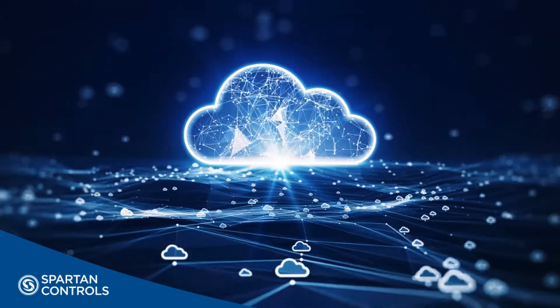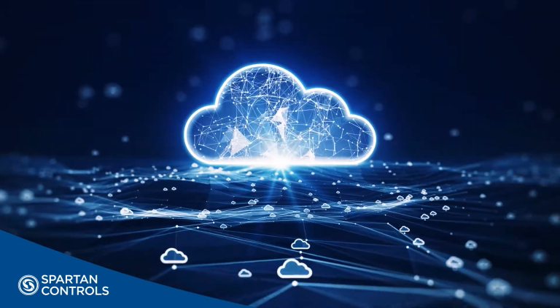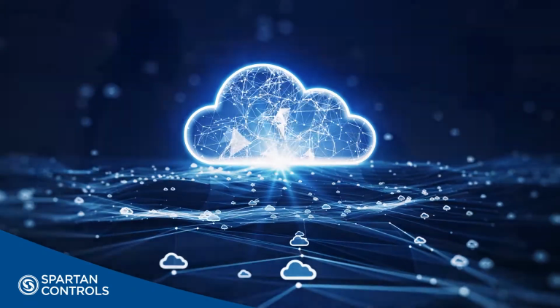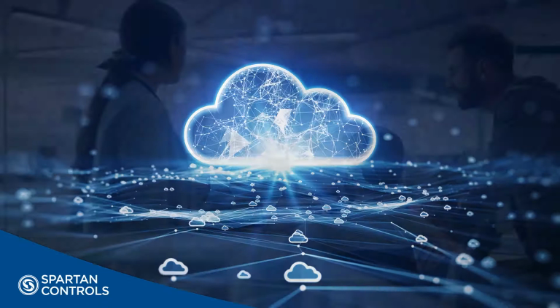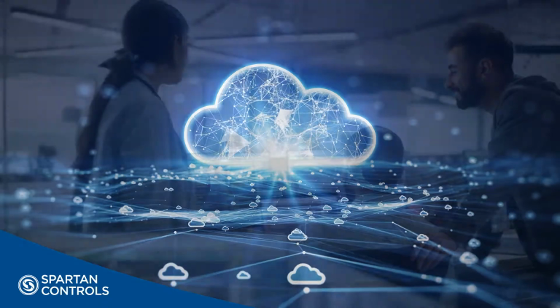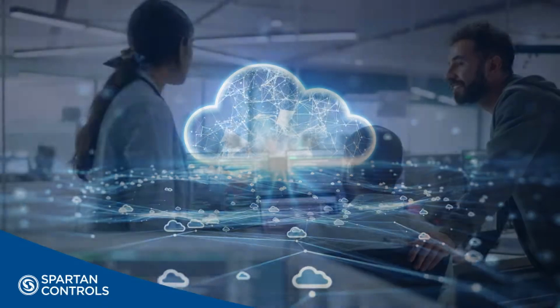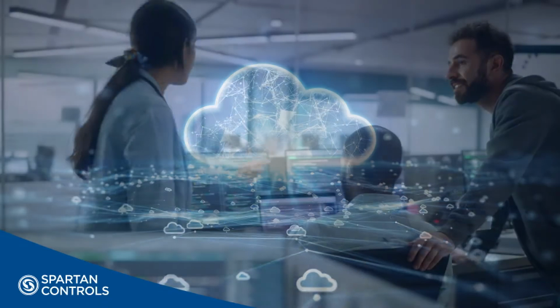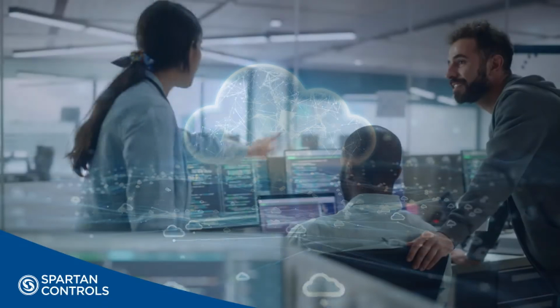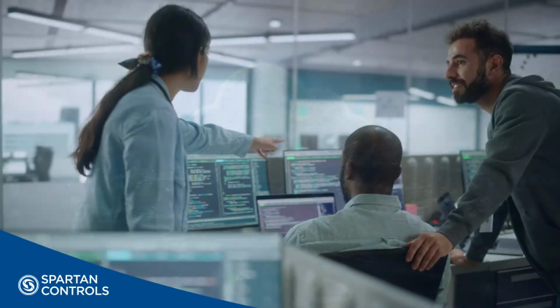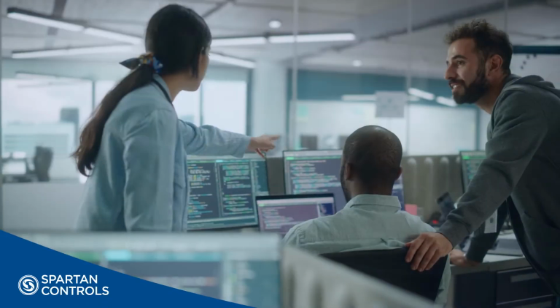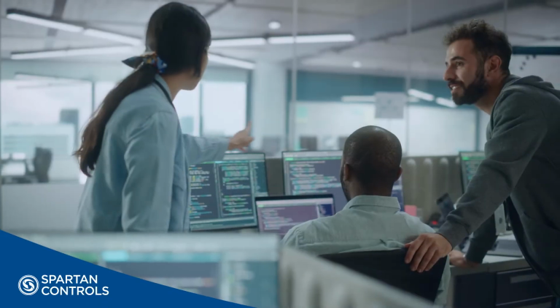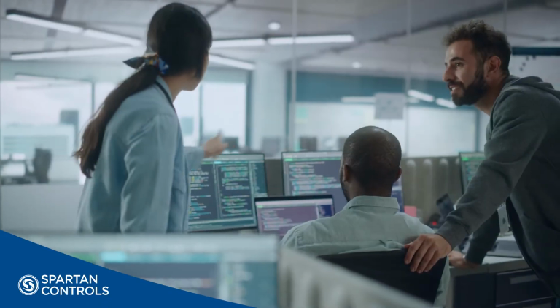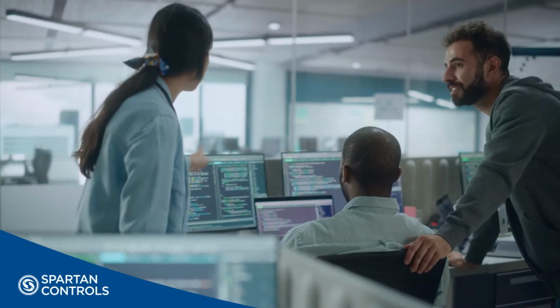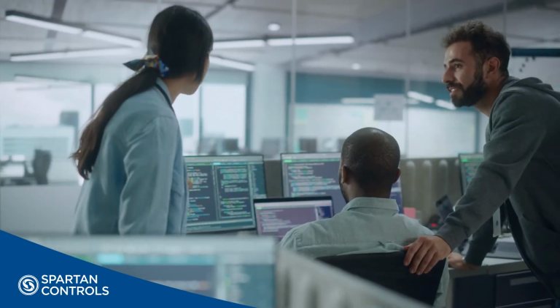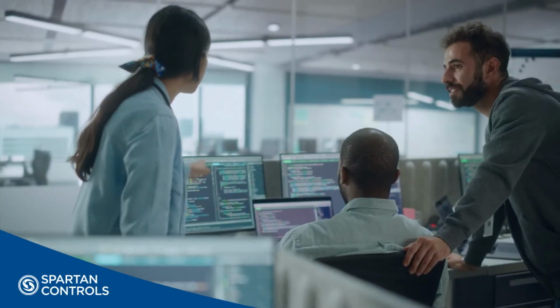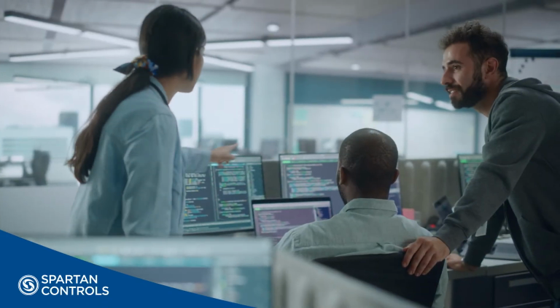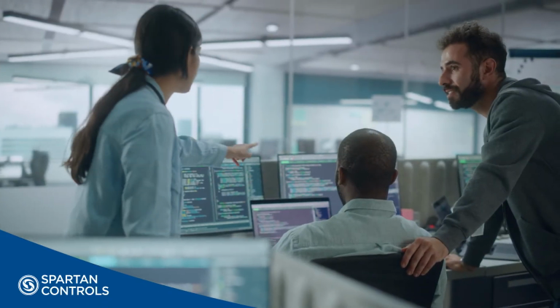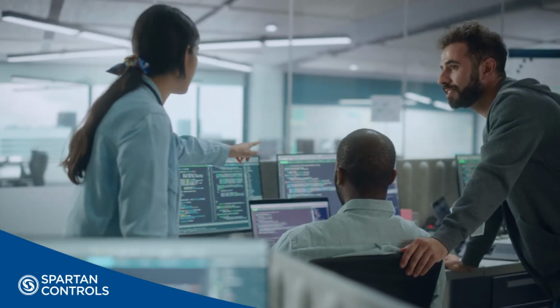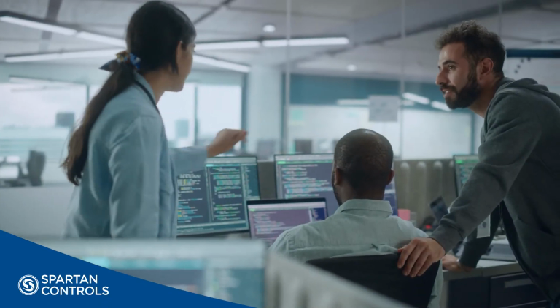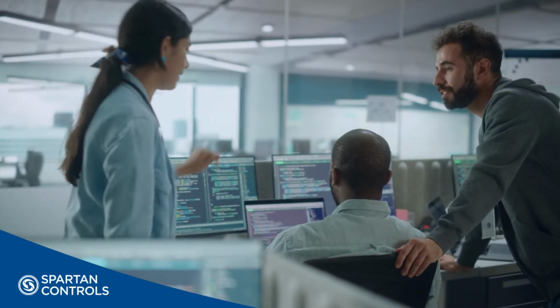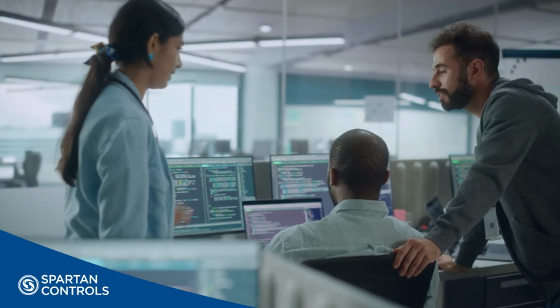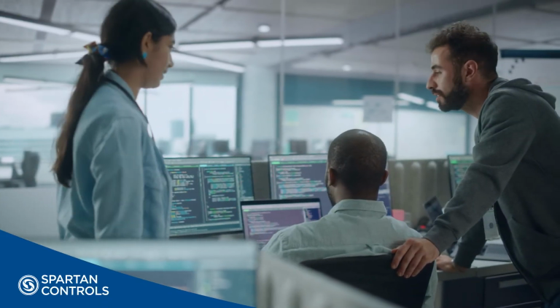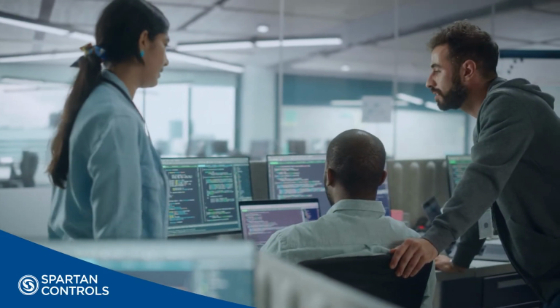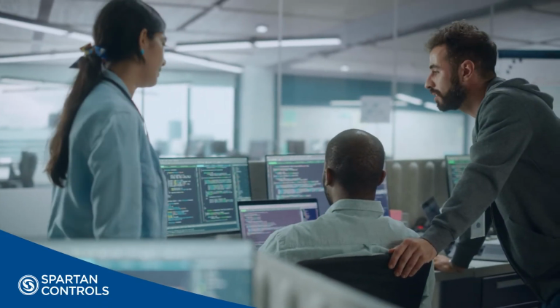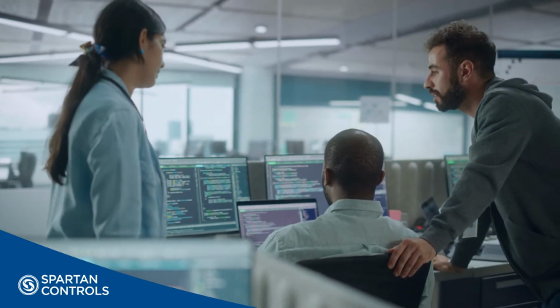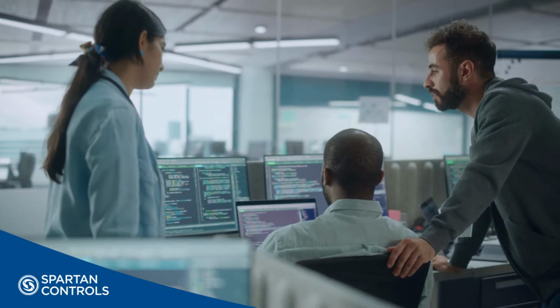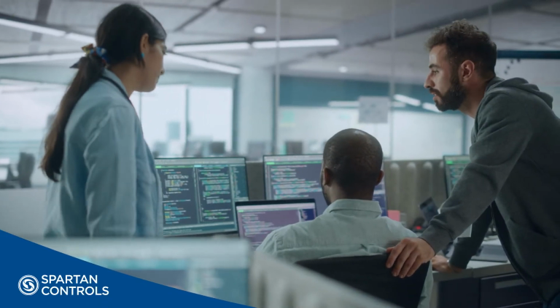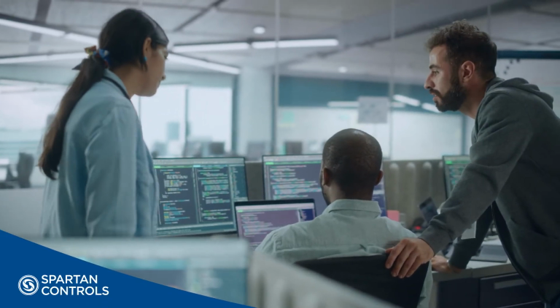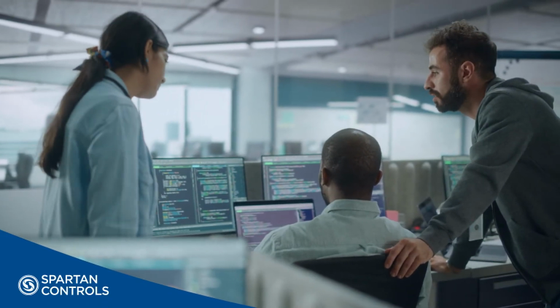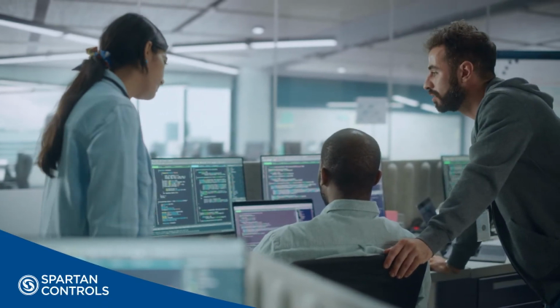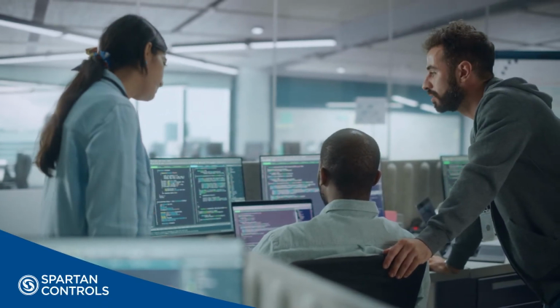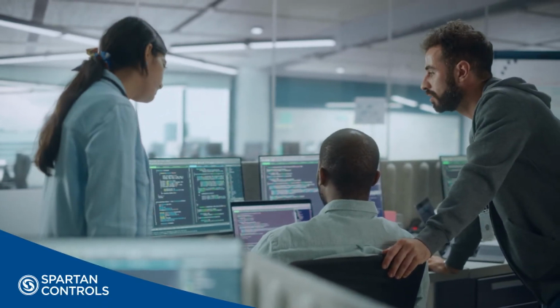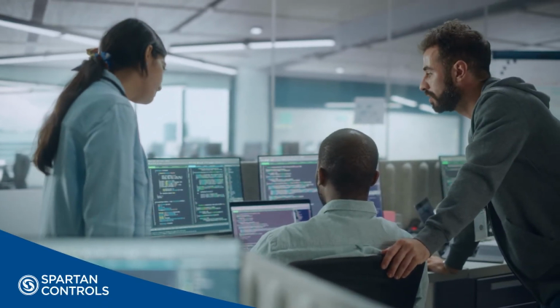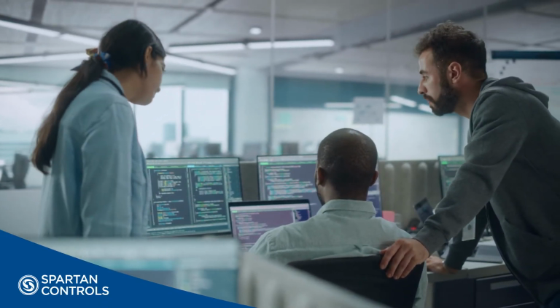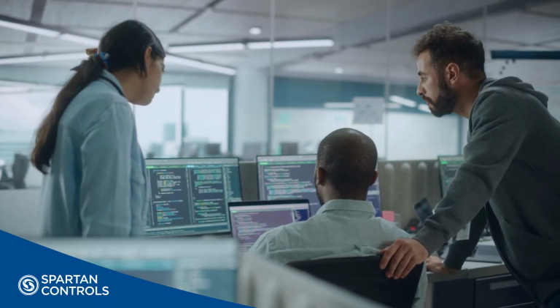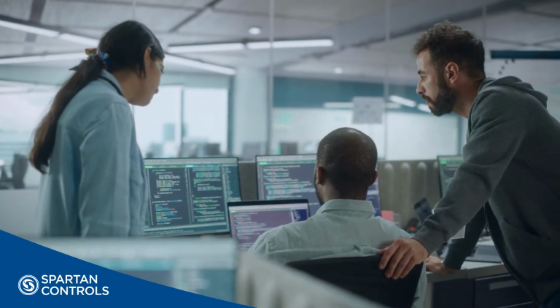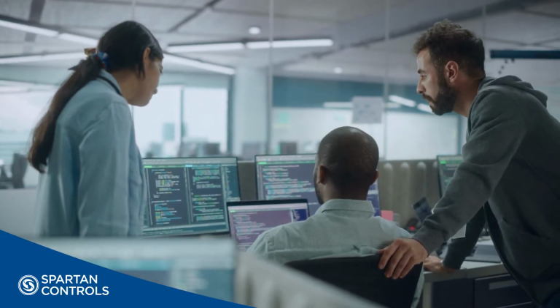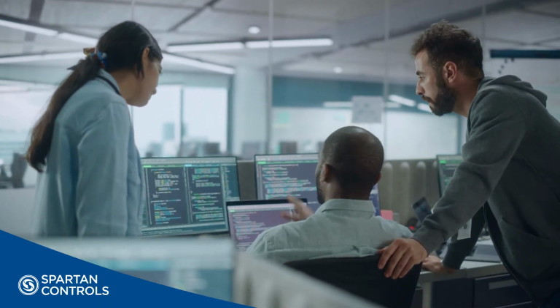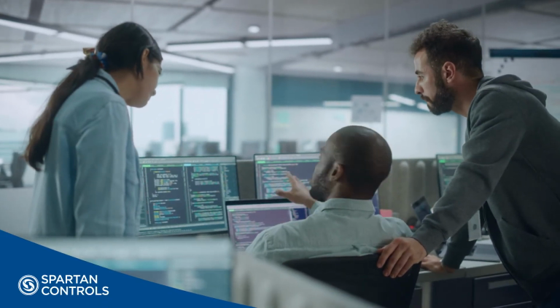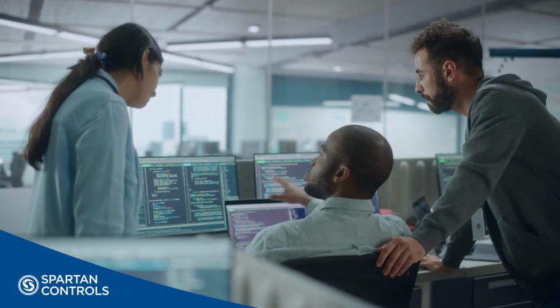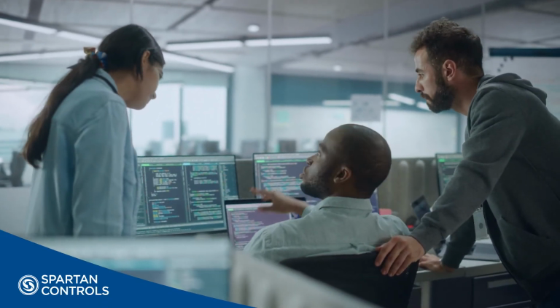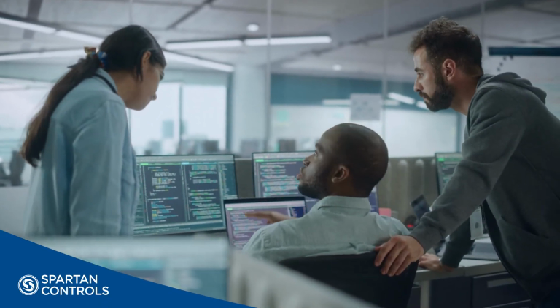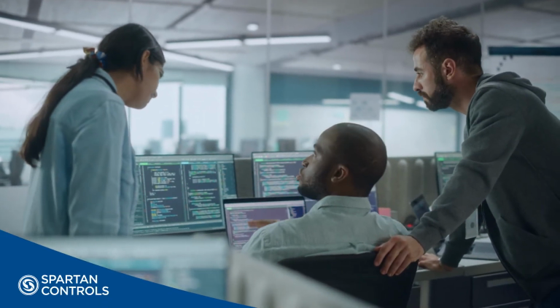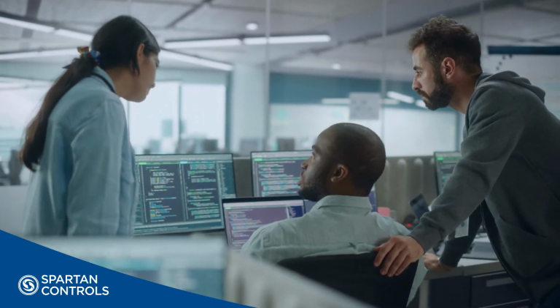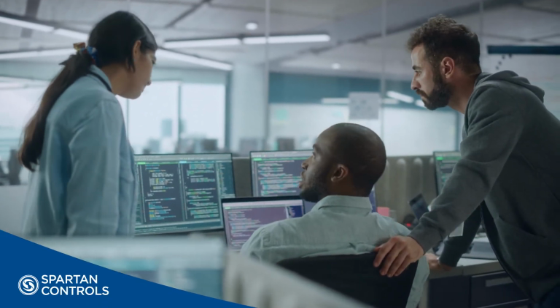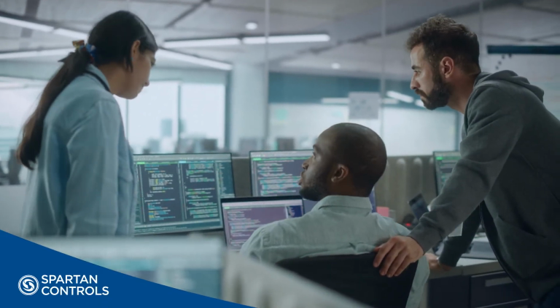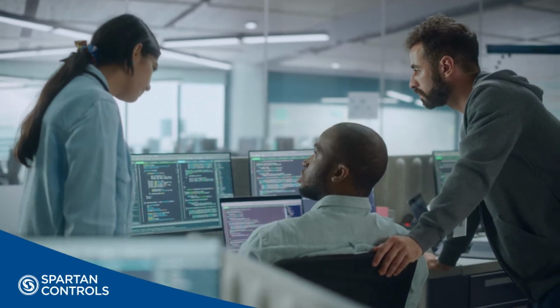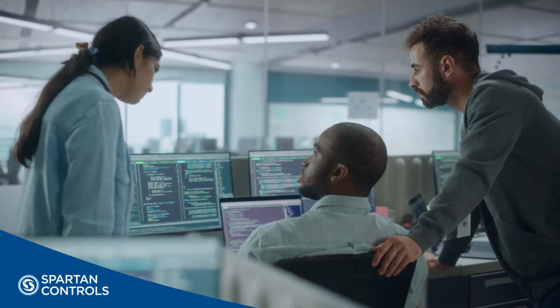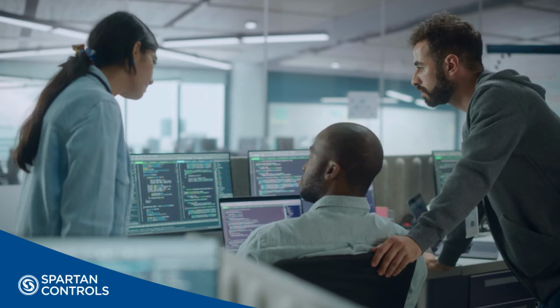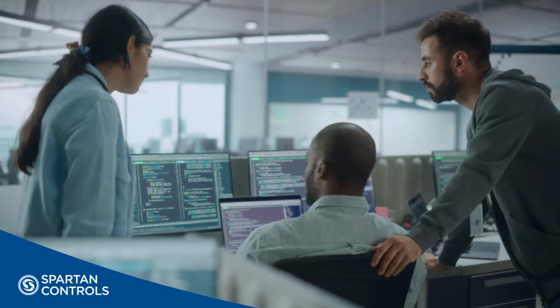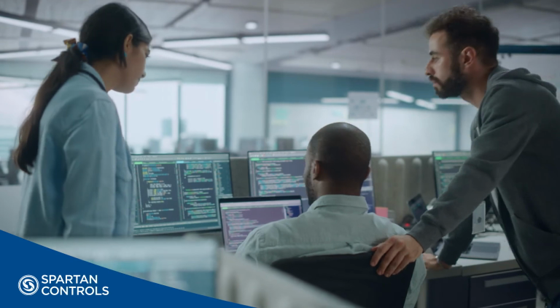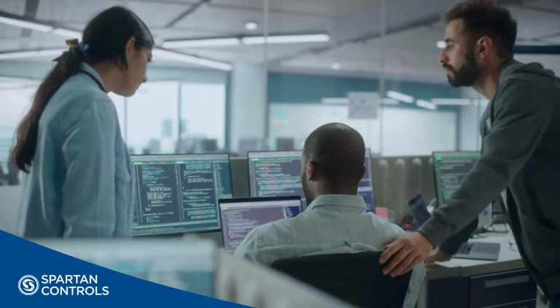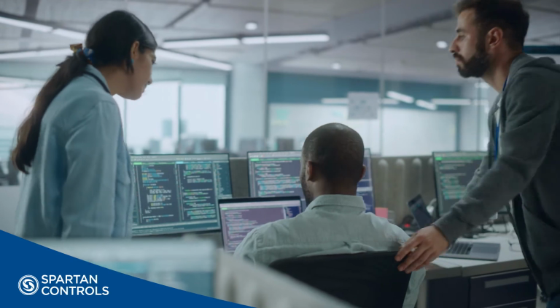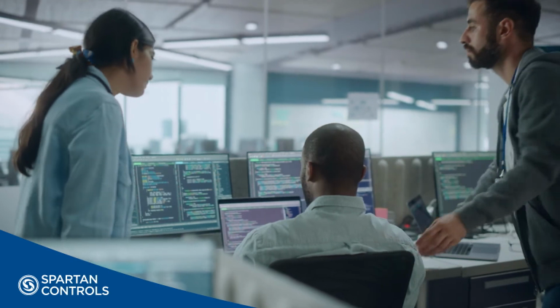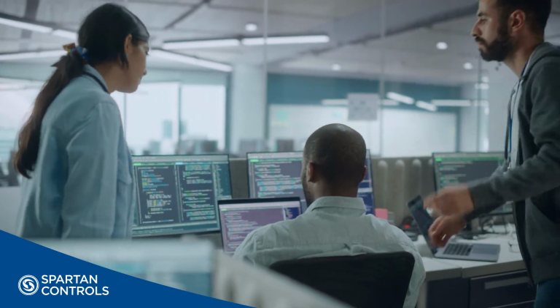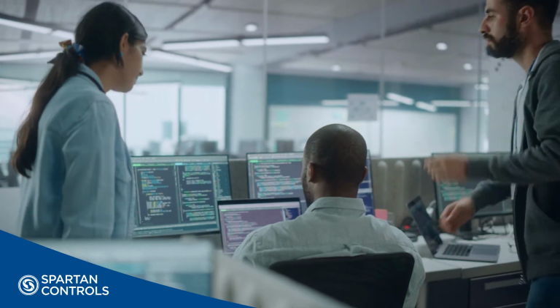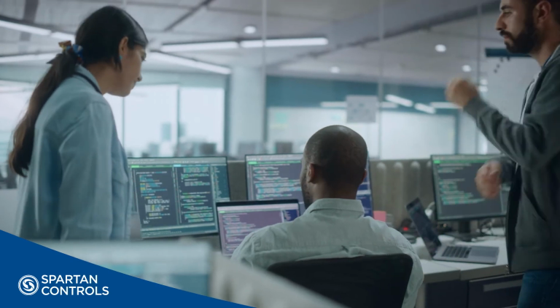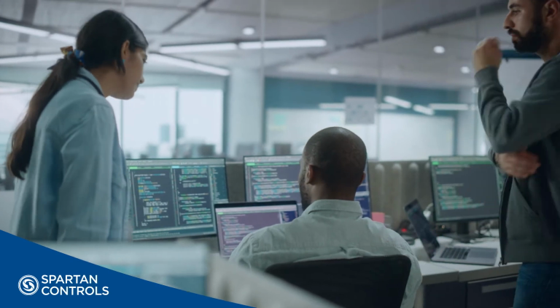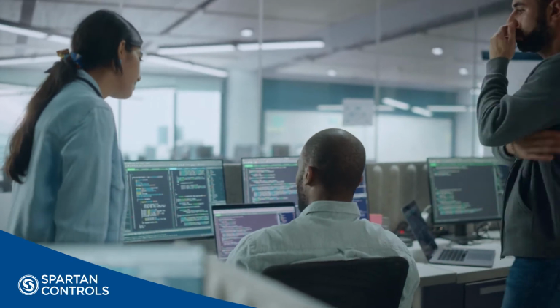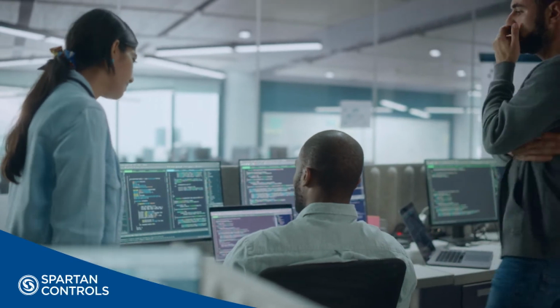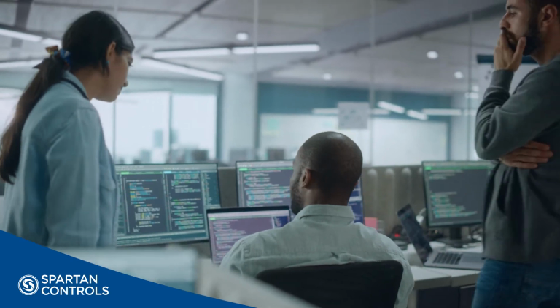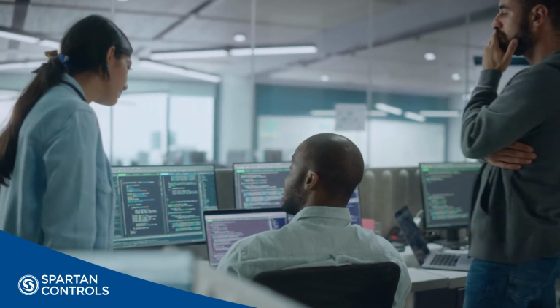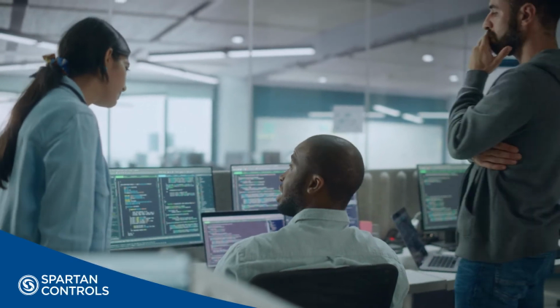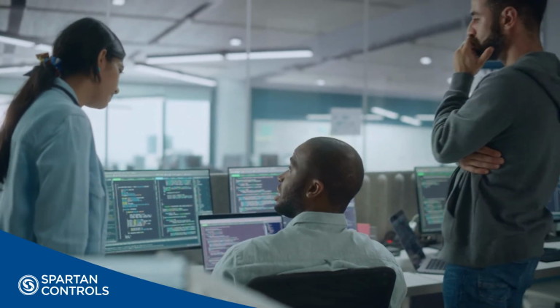From digitally connected options to support analytics and operations management, to keeping our solution current with the latest cybersecurity requirements.